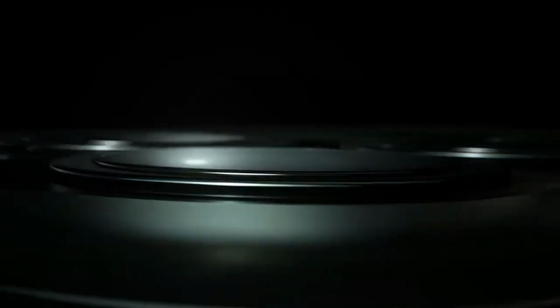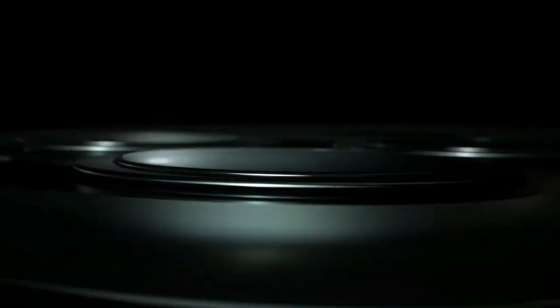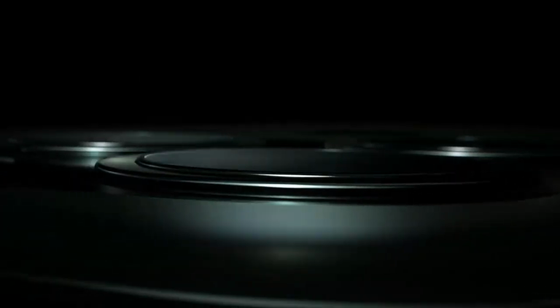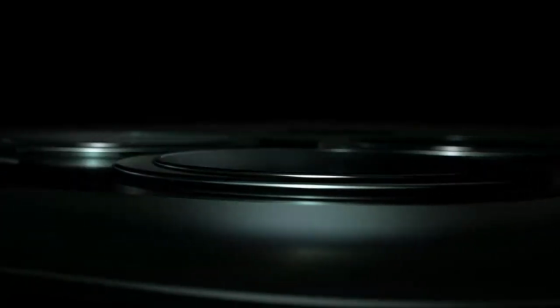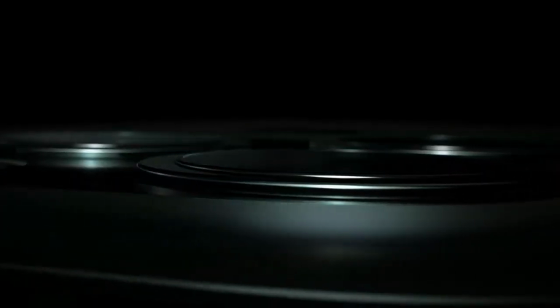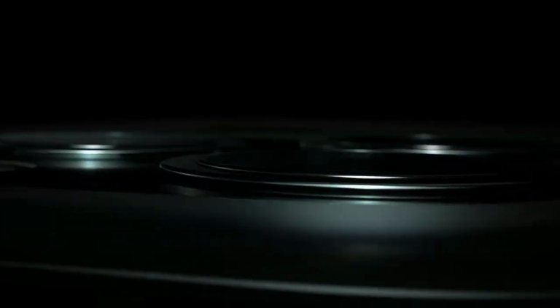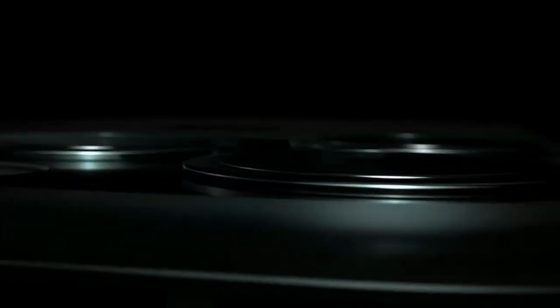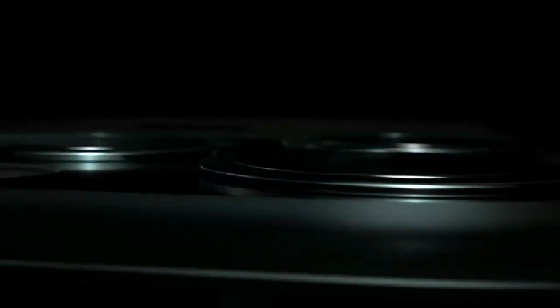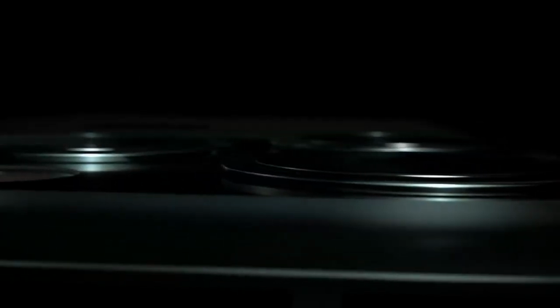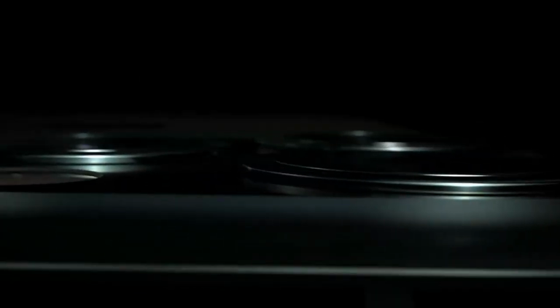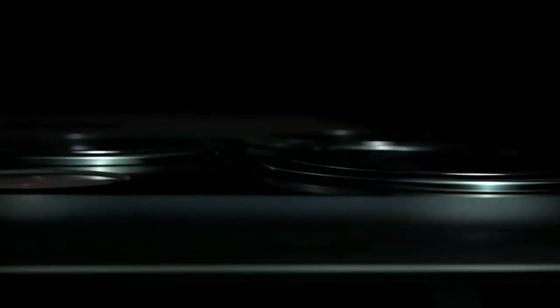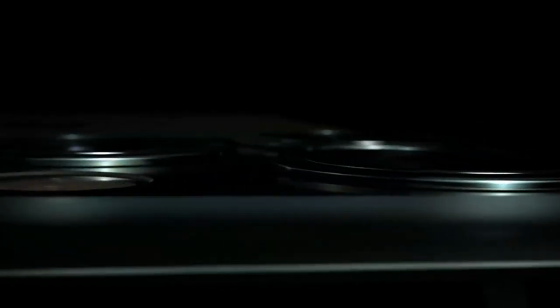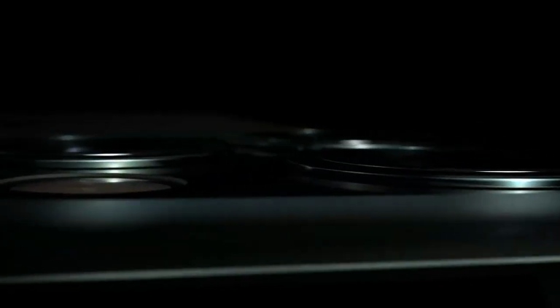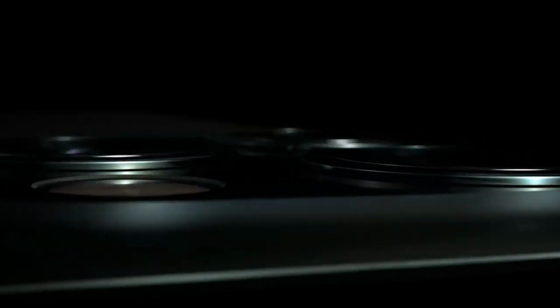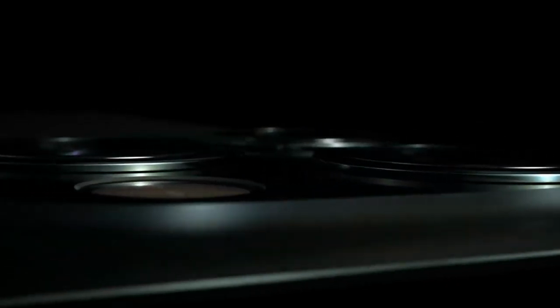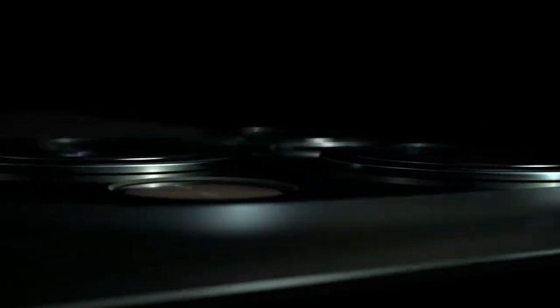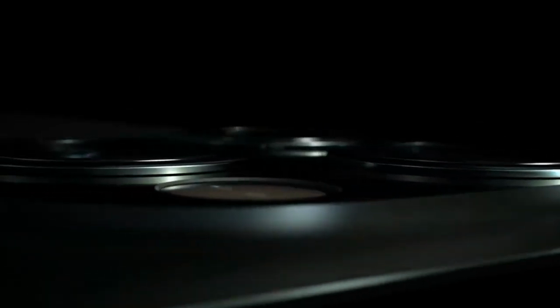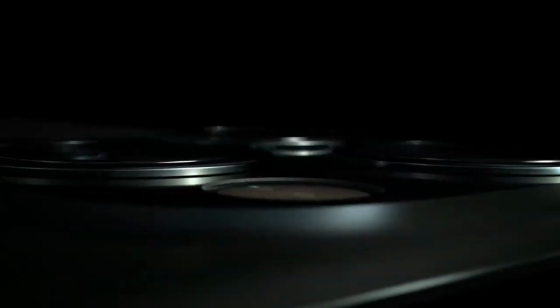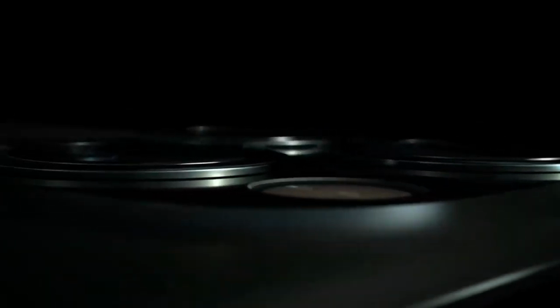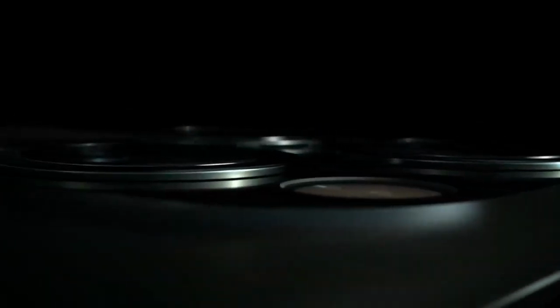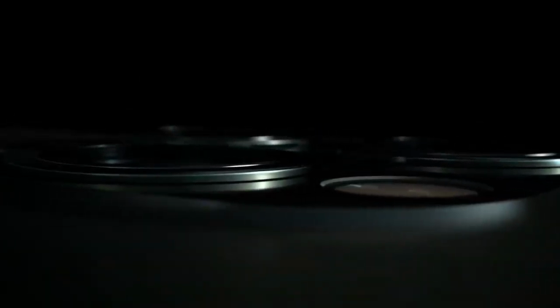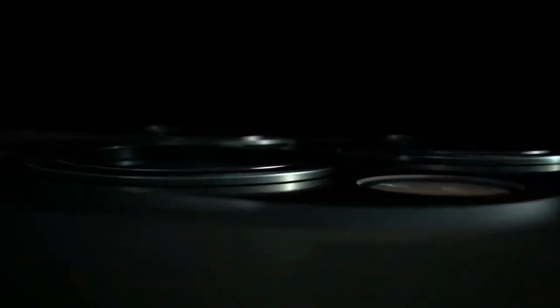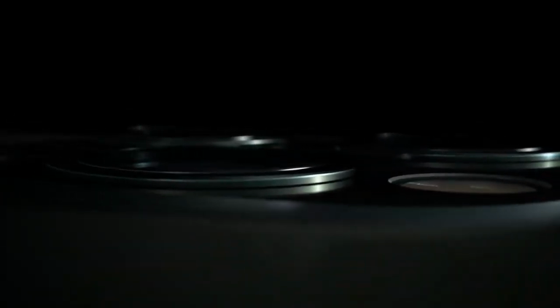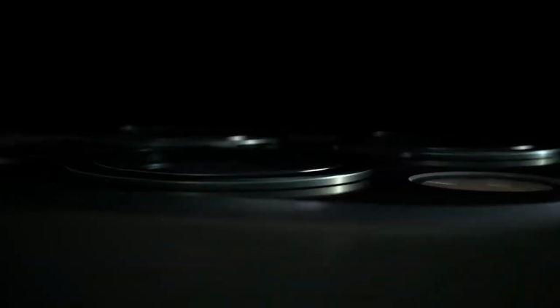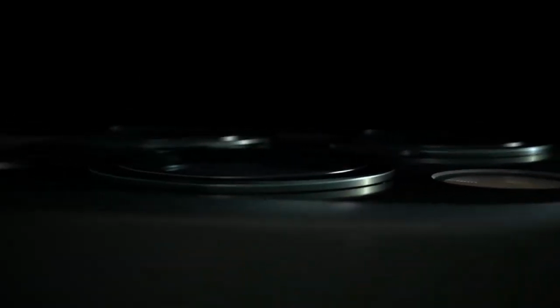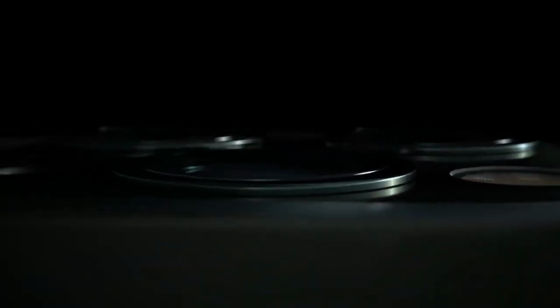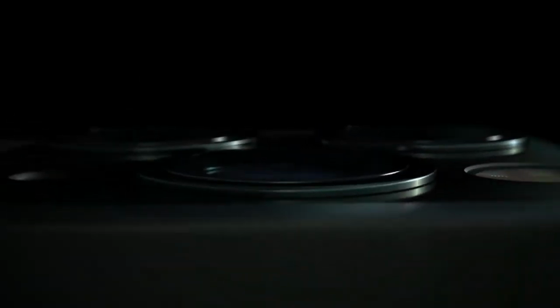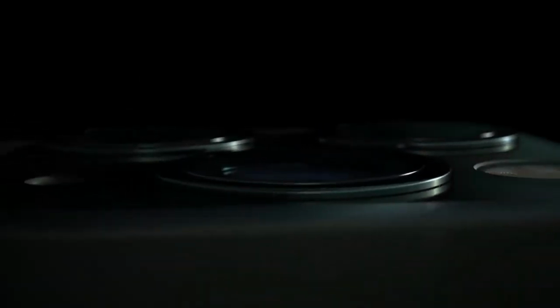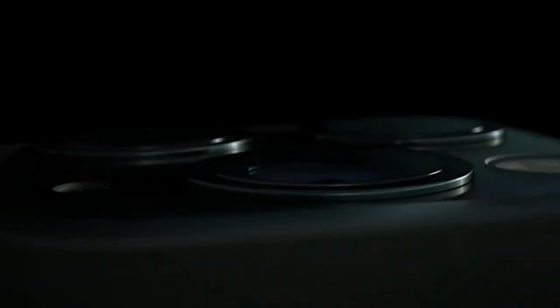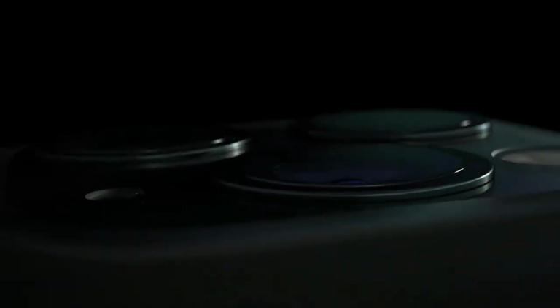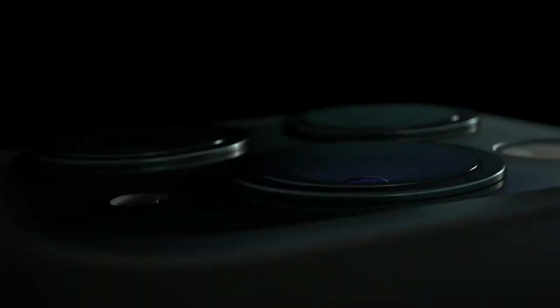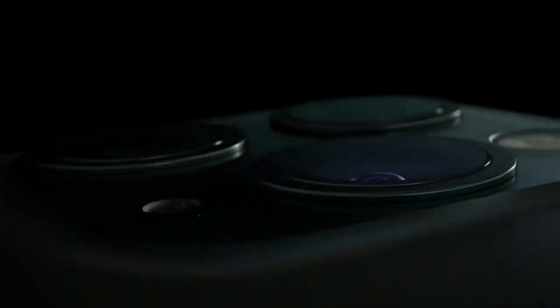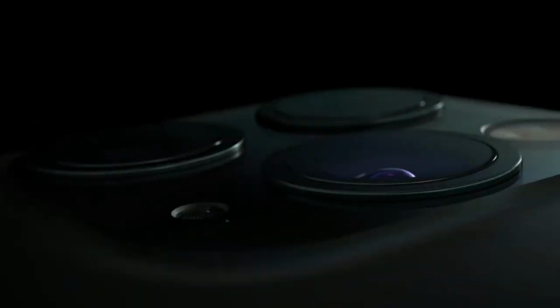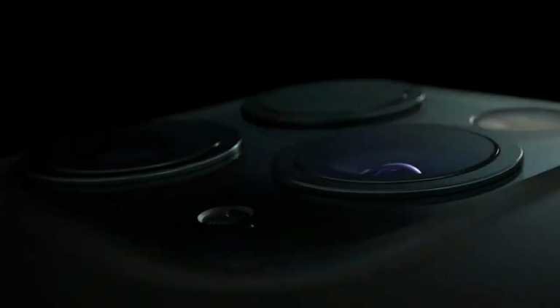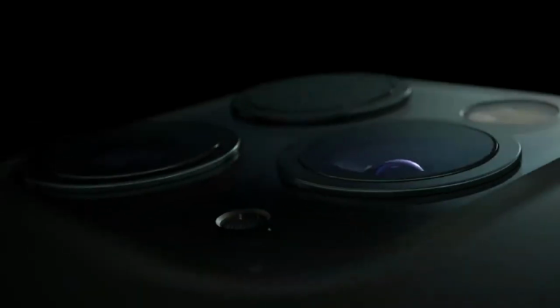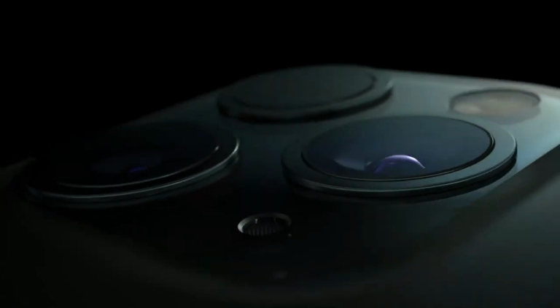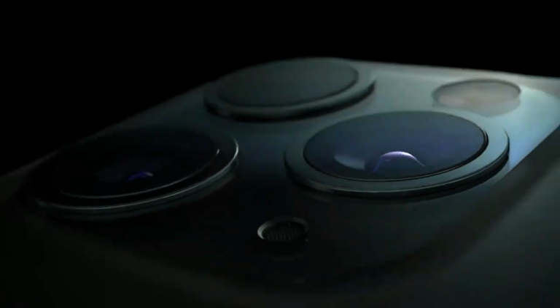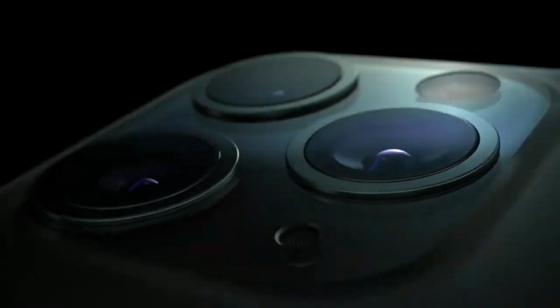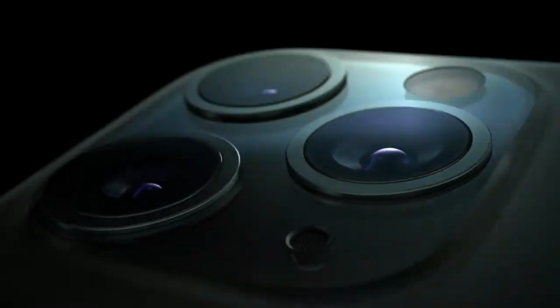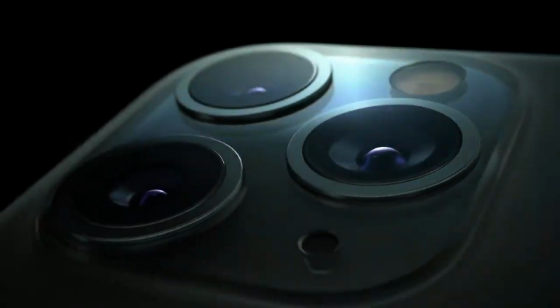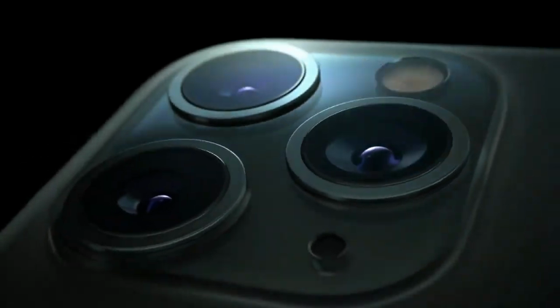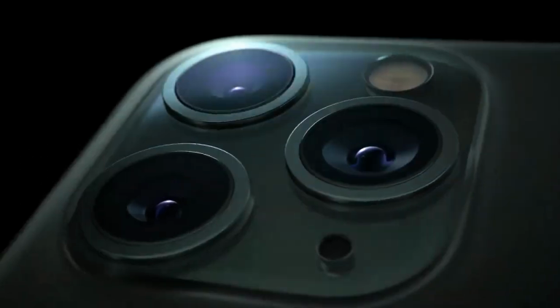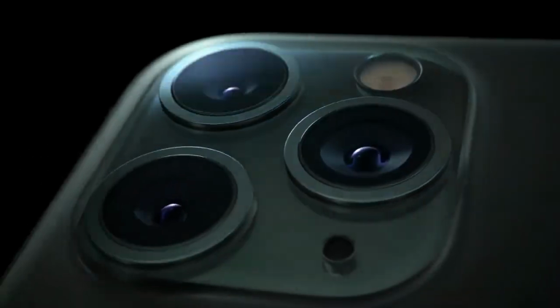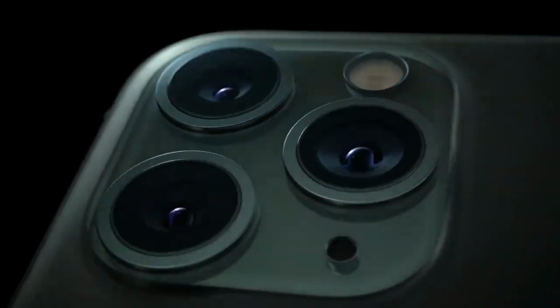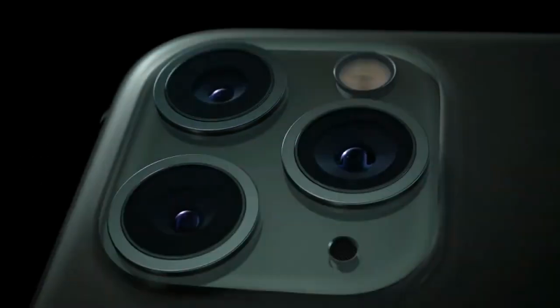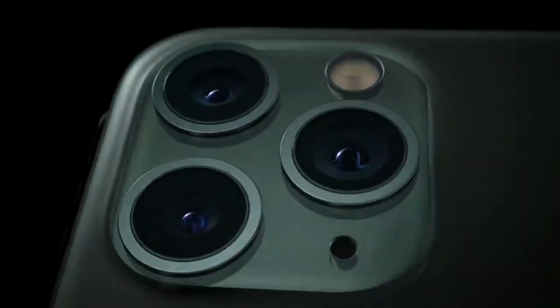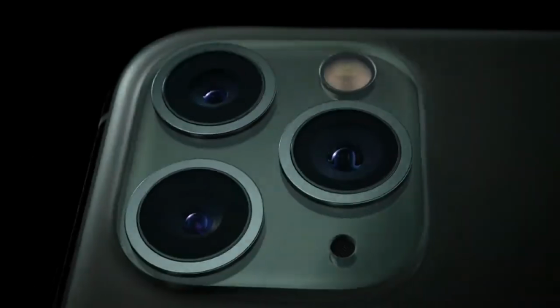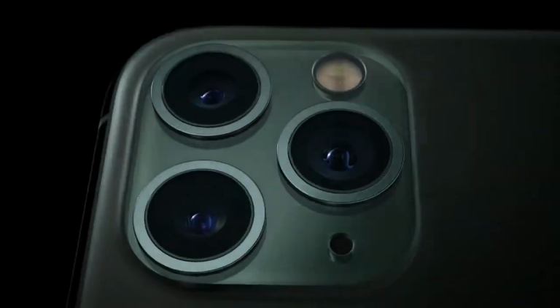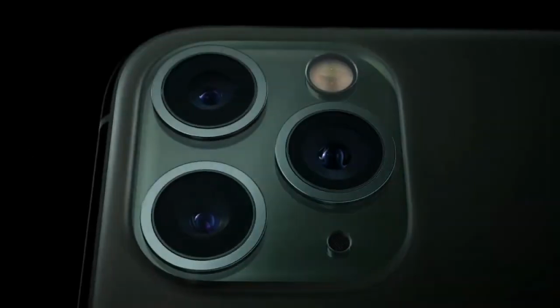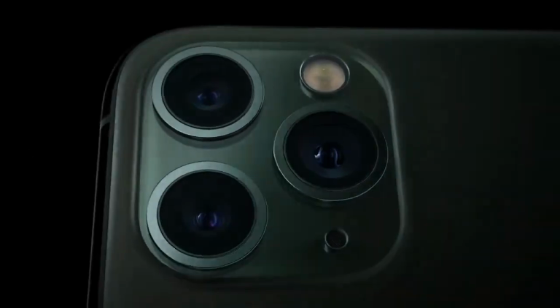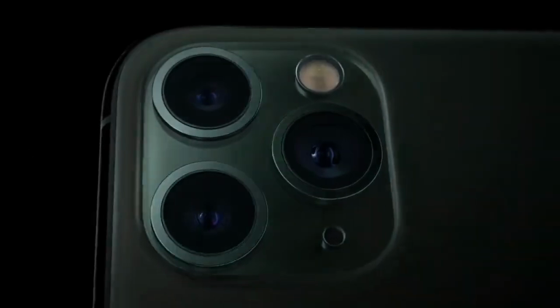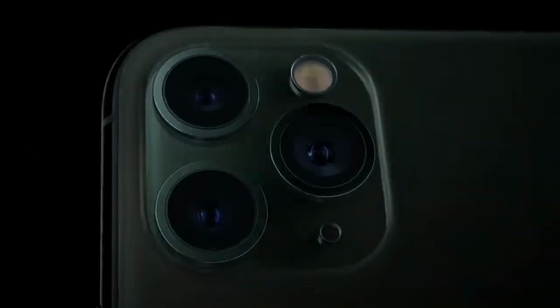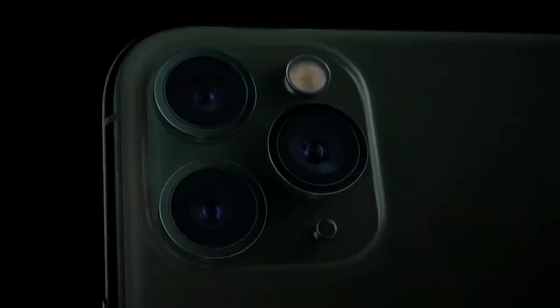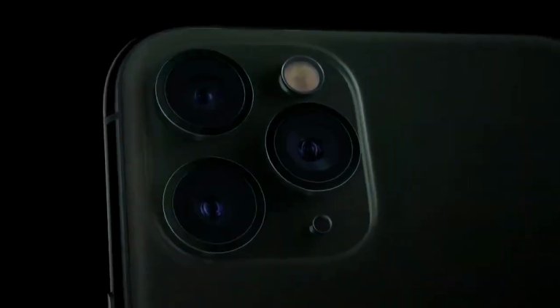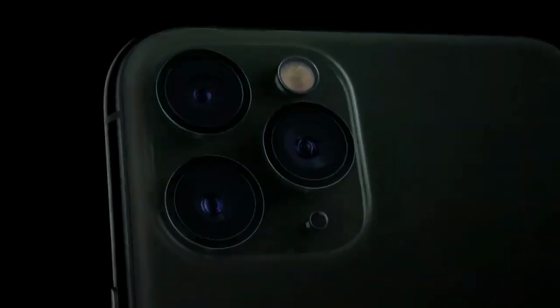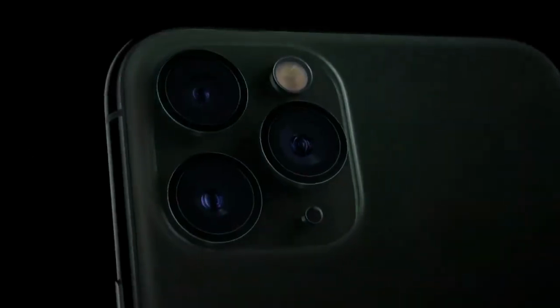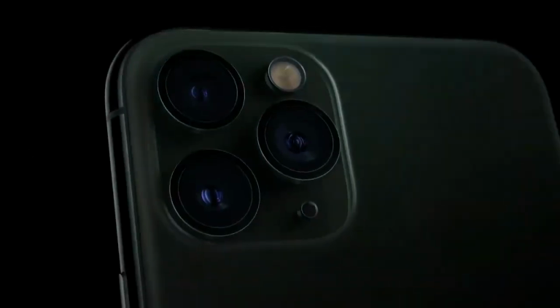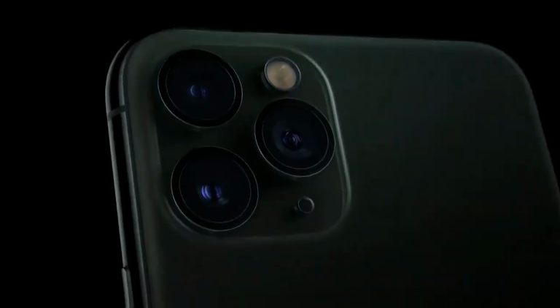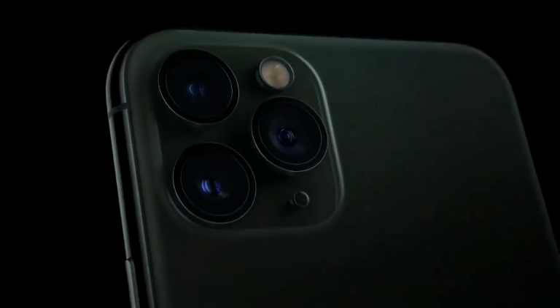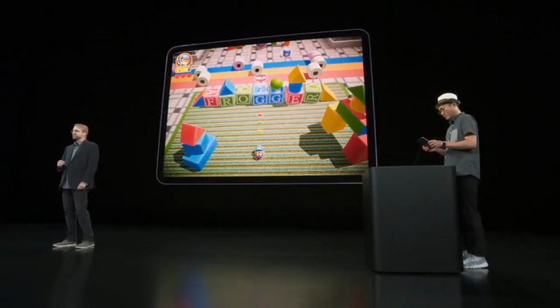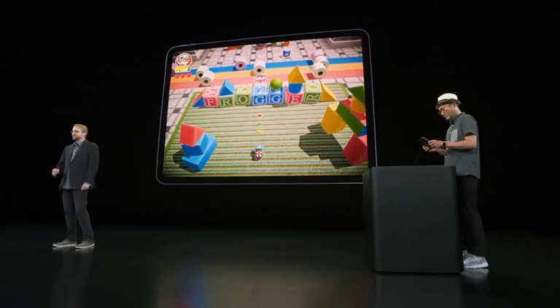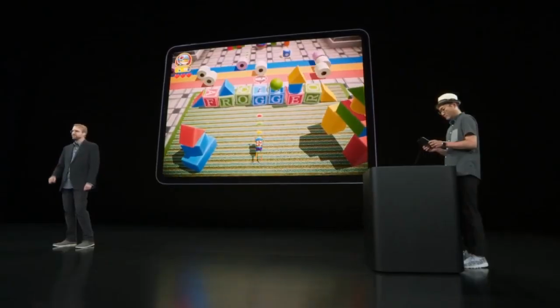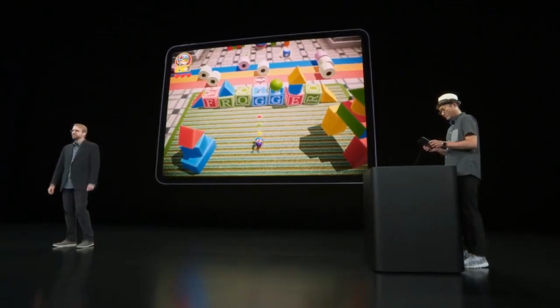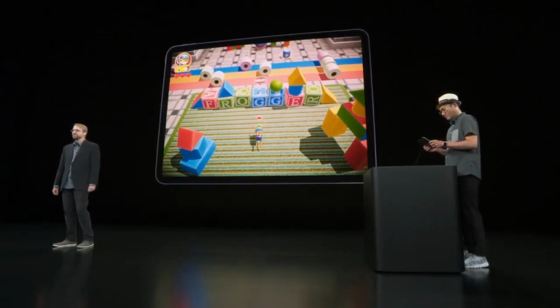Stunning. Refined. Precise. Introducing the all-new Frogger.